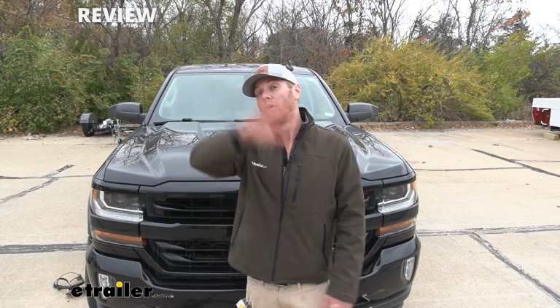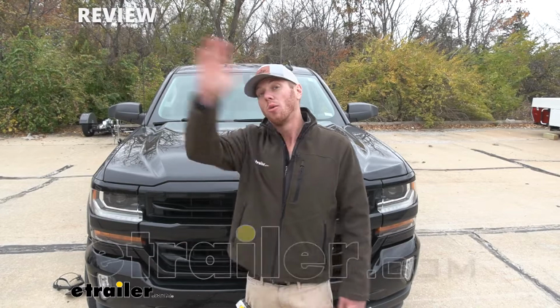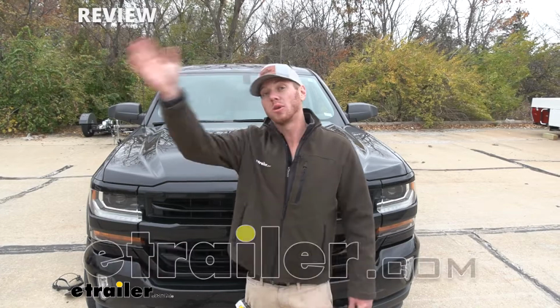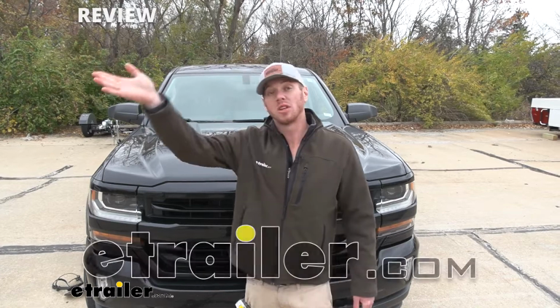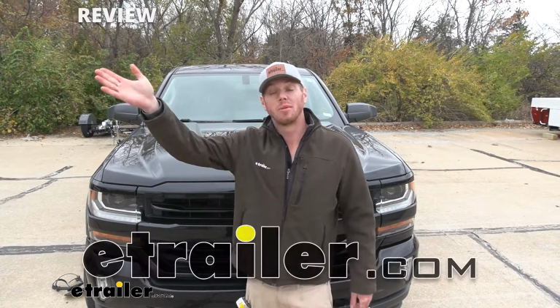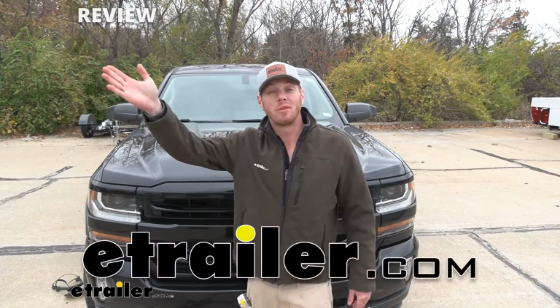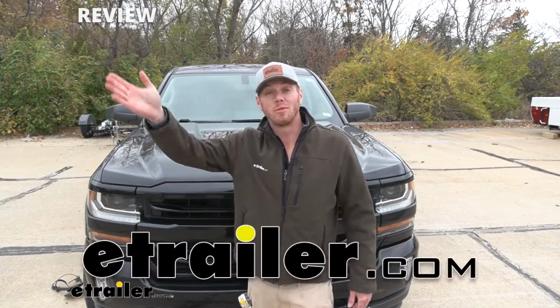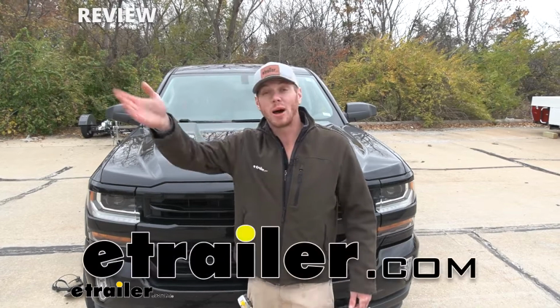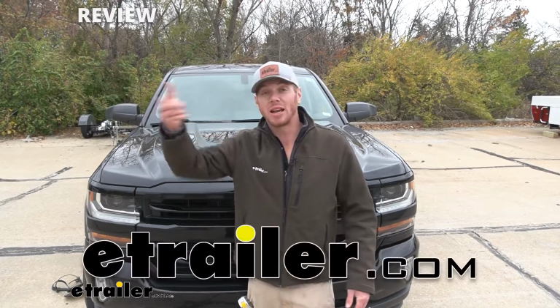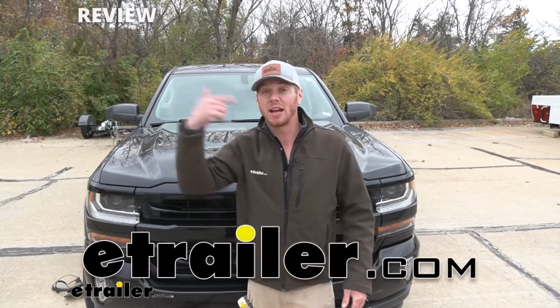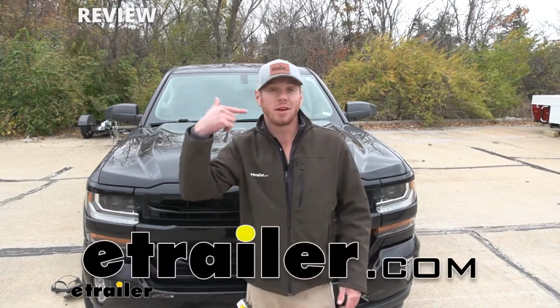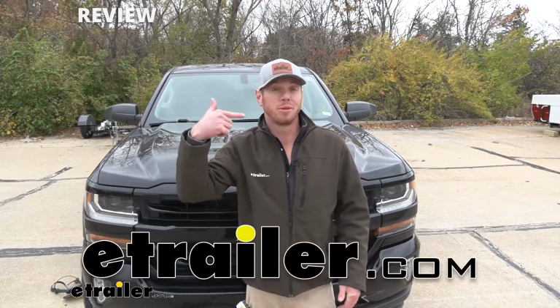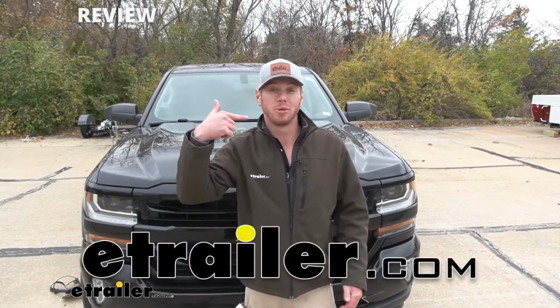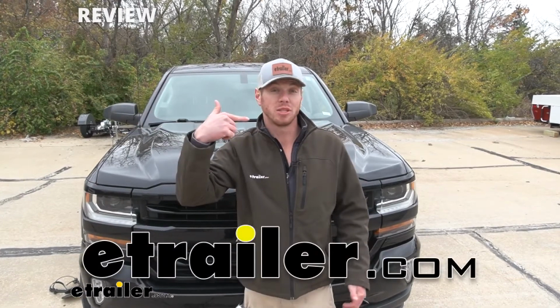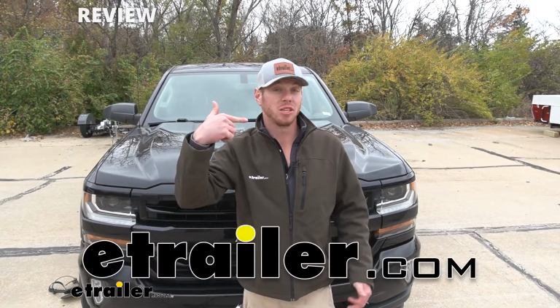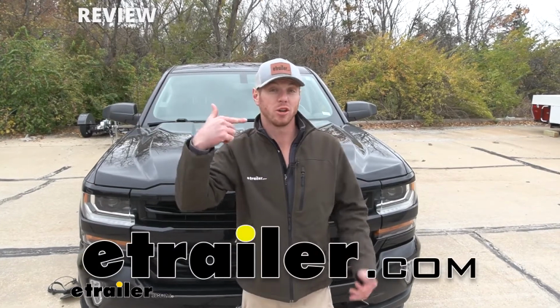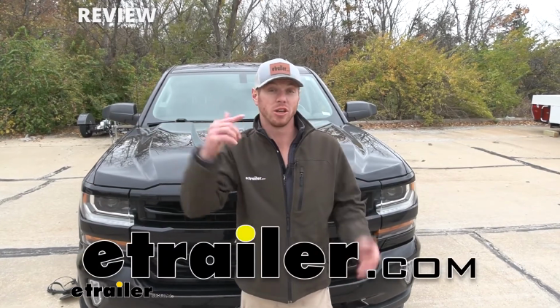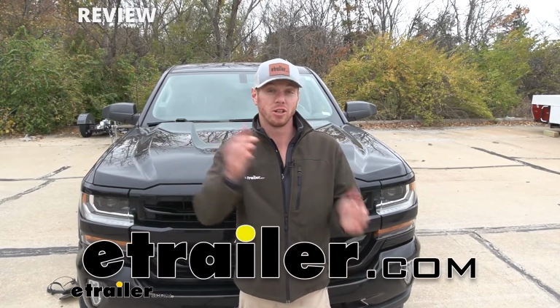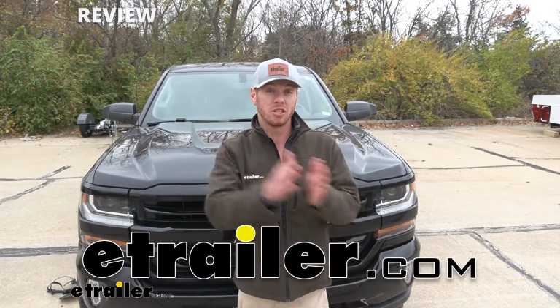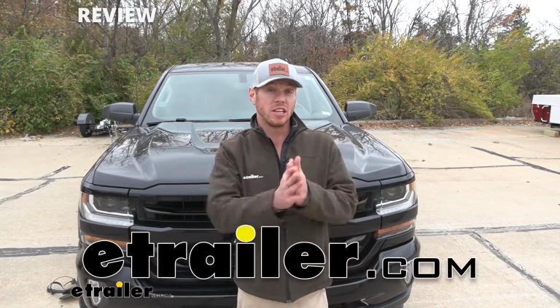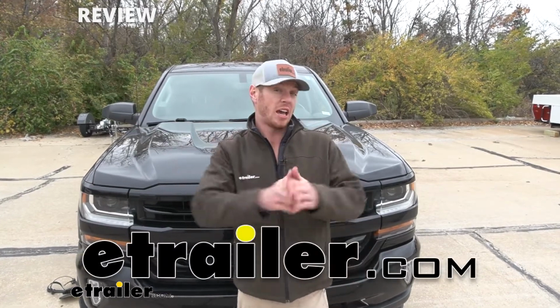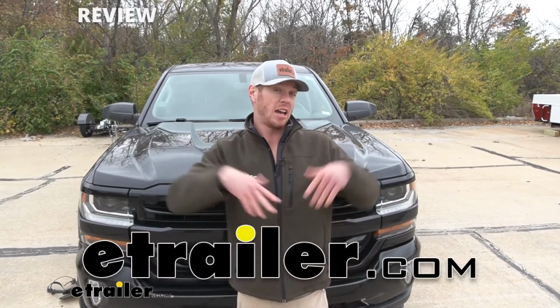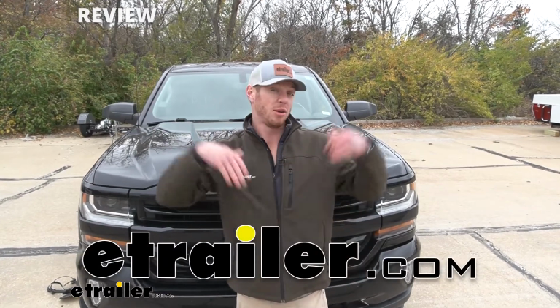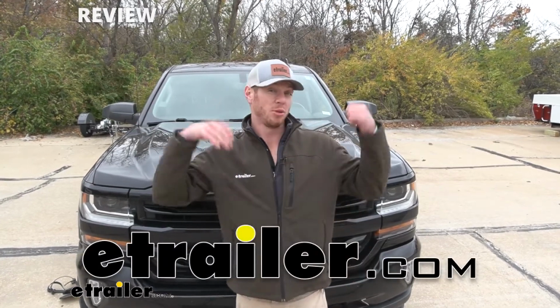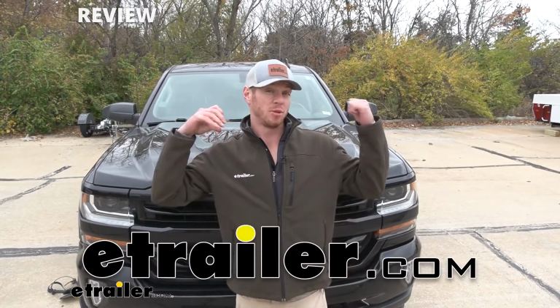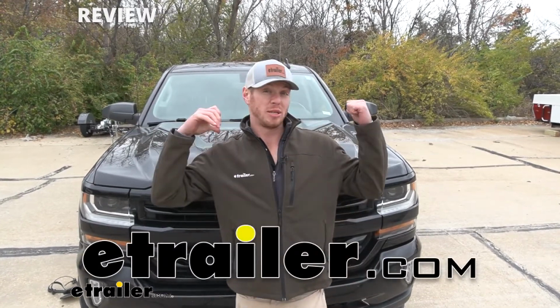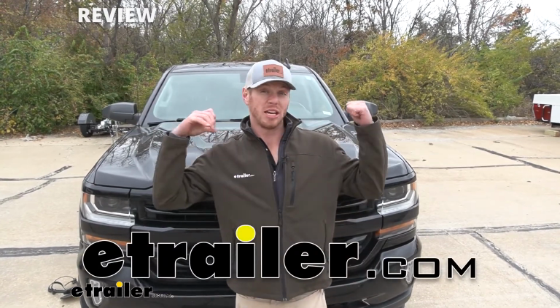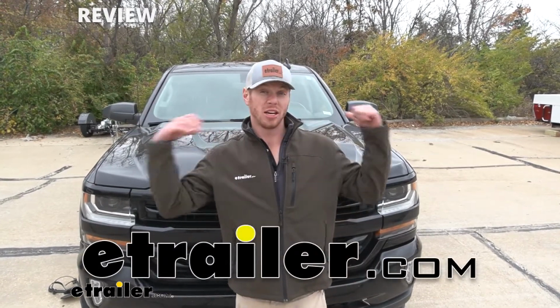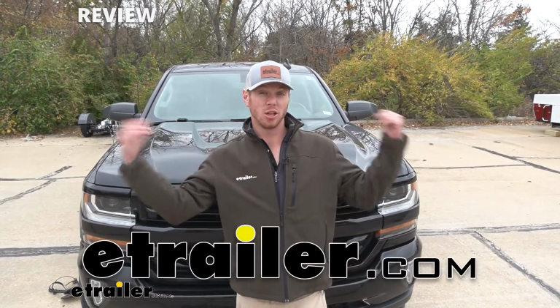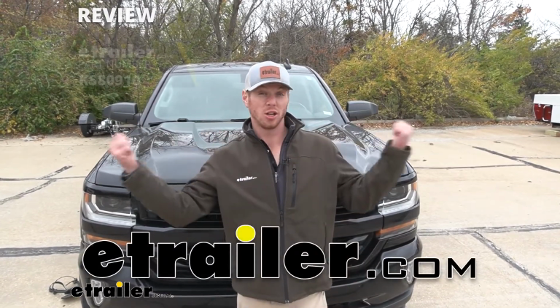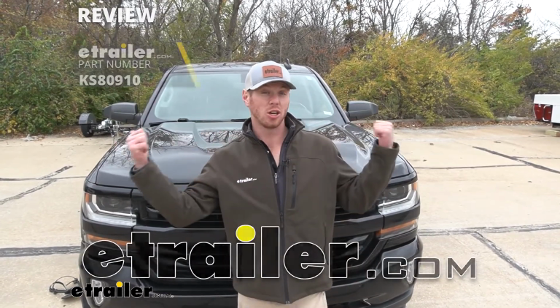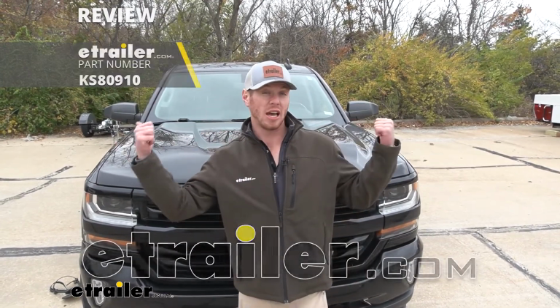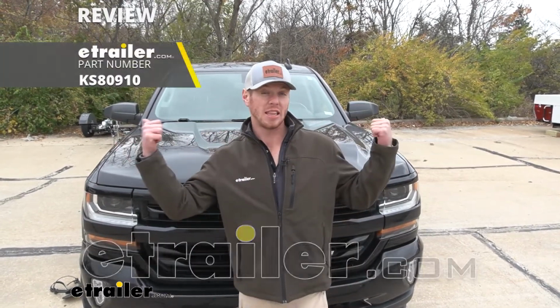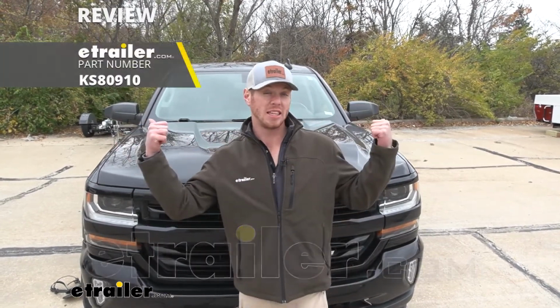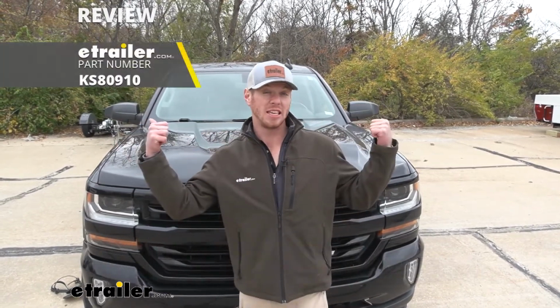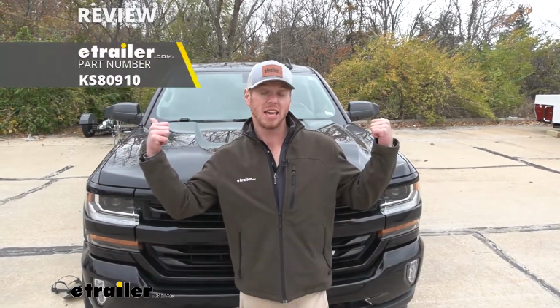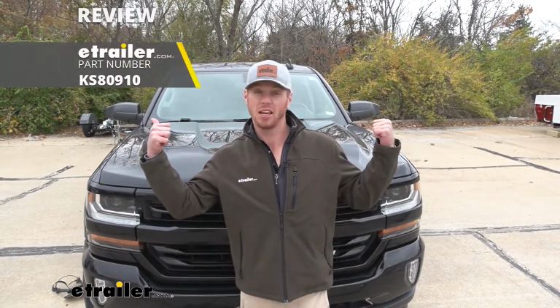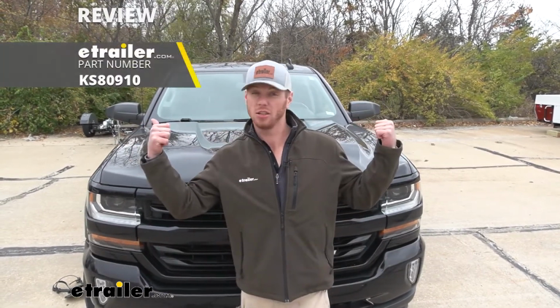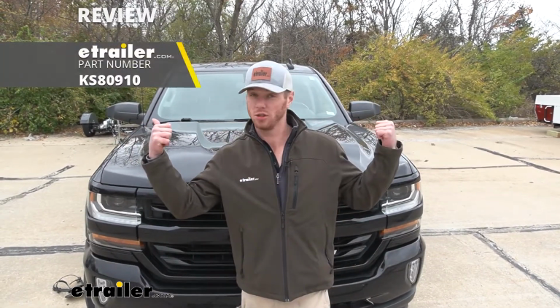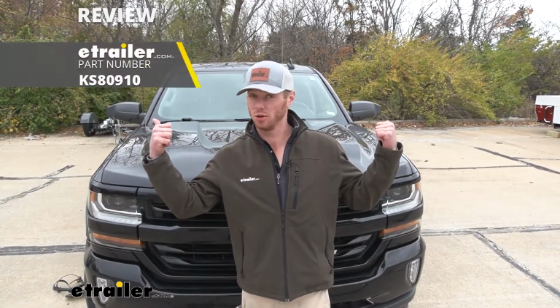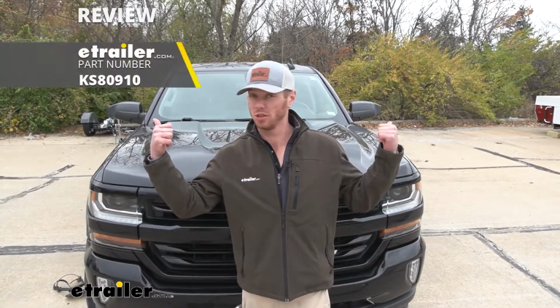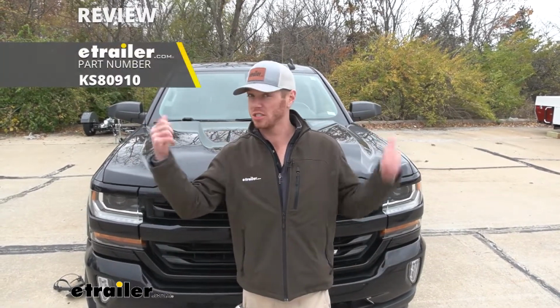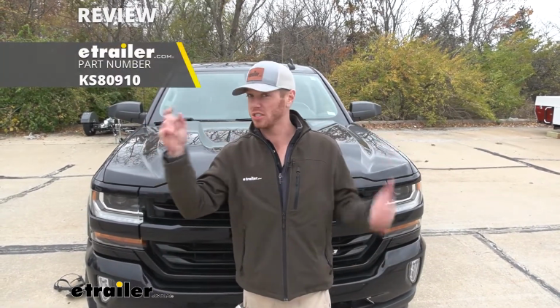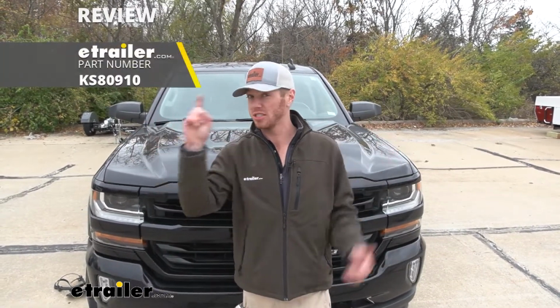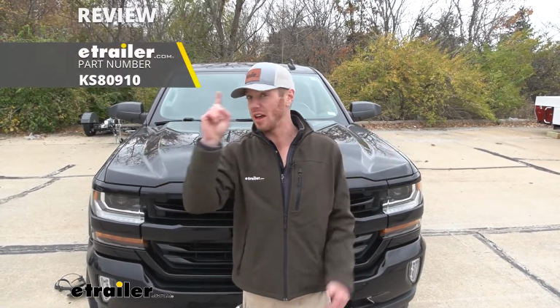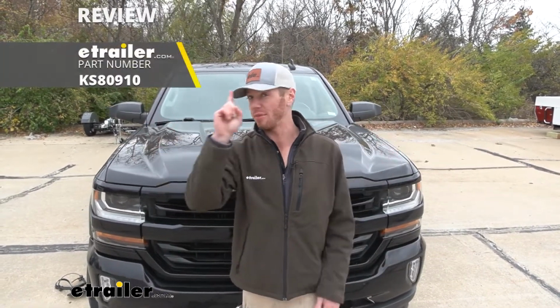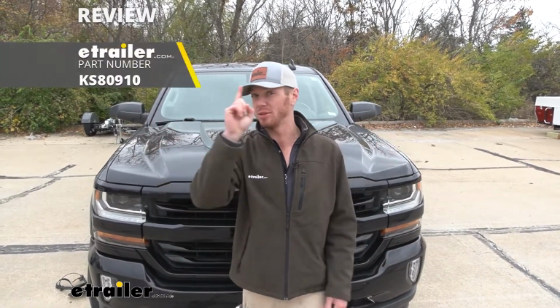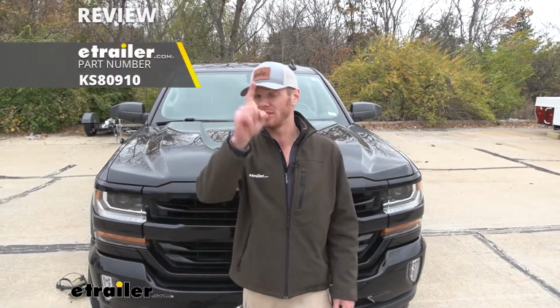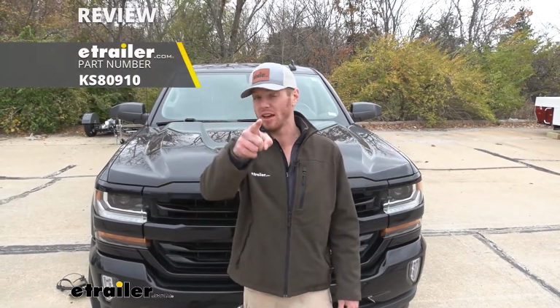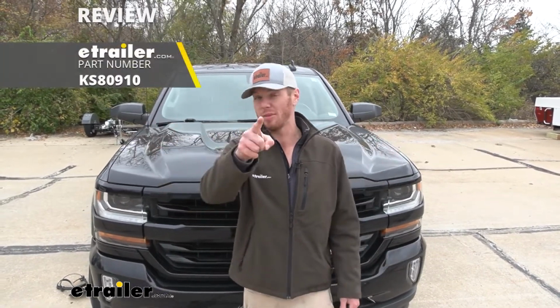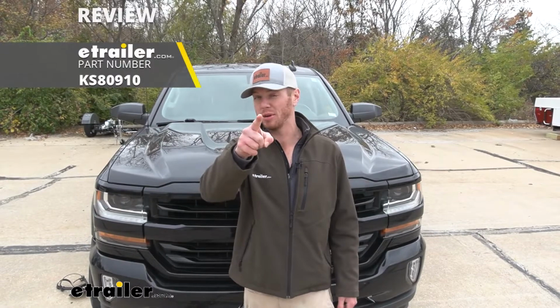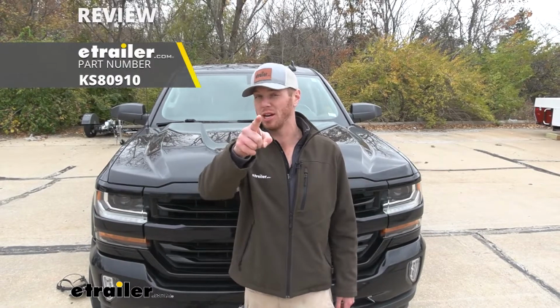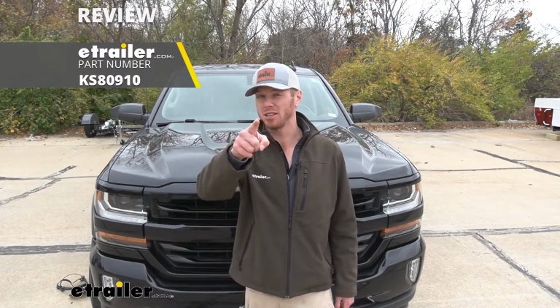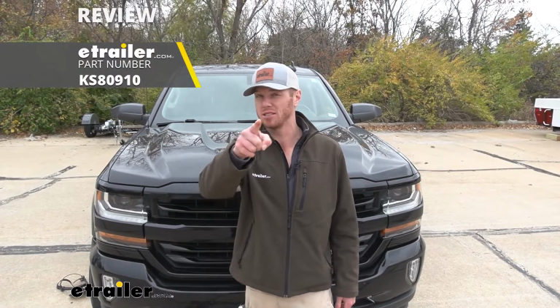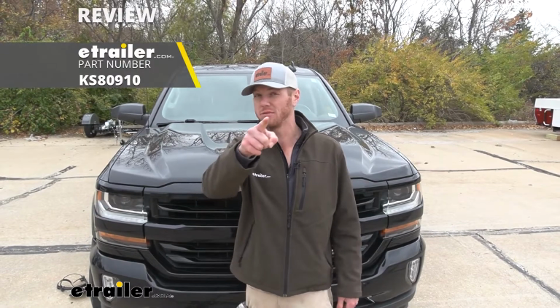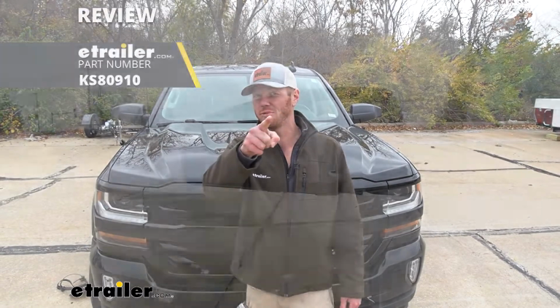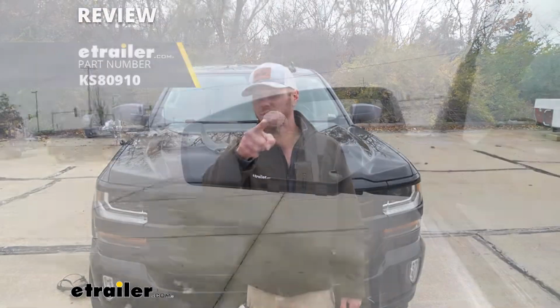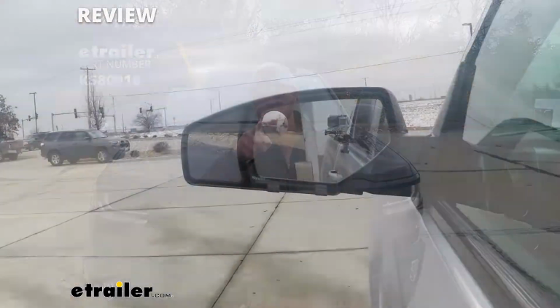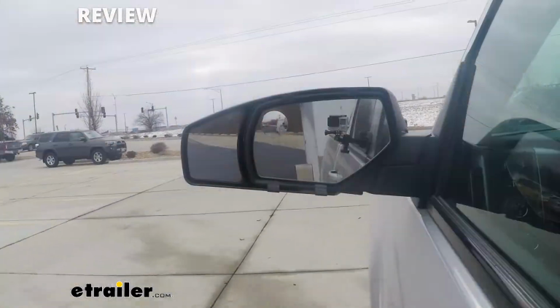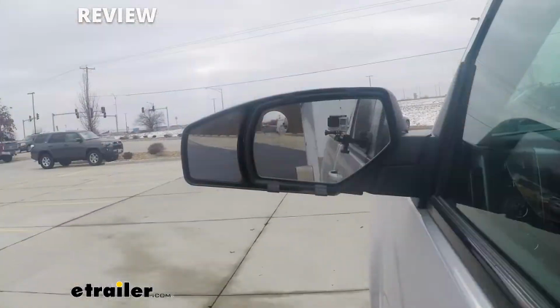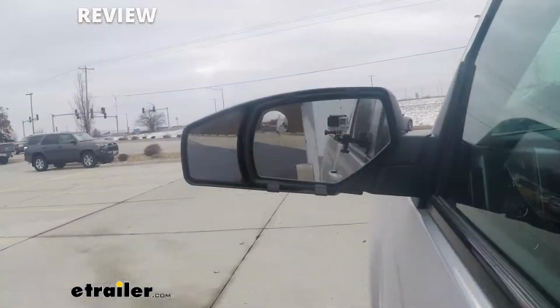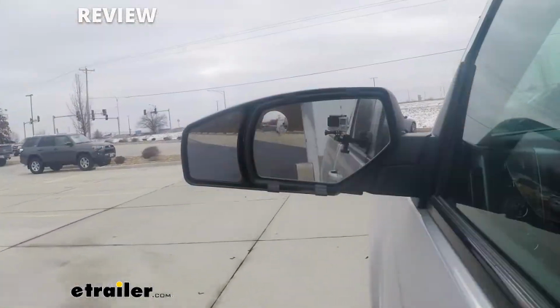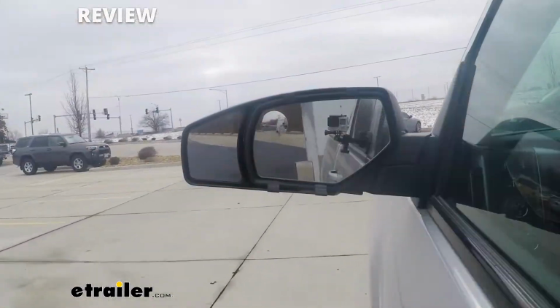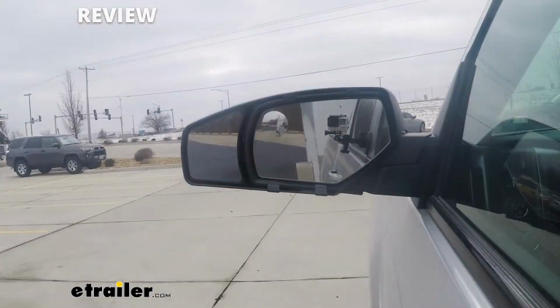What's up everybody? Adam here with etrailer. Today we're going to be taking a look at the K-Source Snap and Zap custom fit towing mirrors.